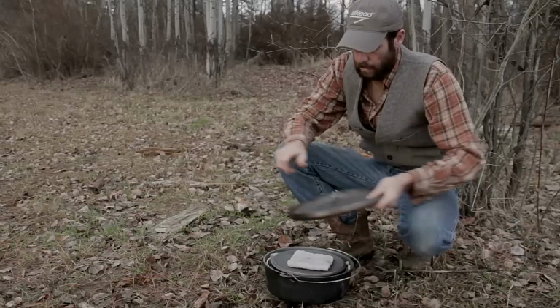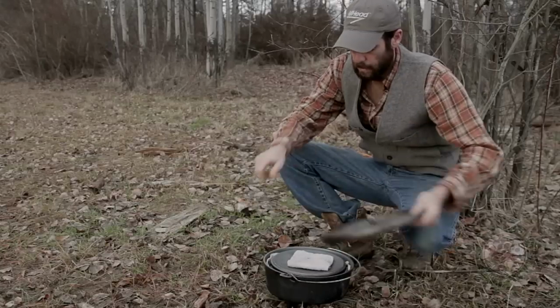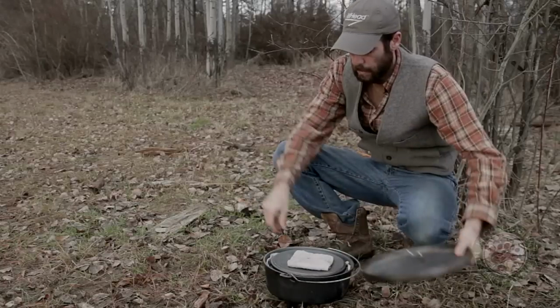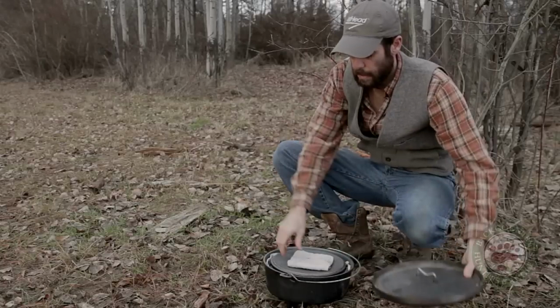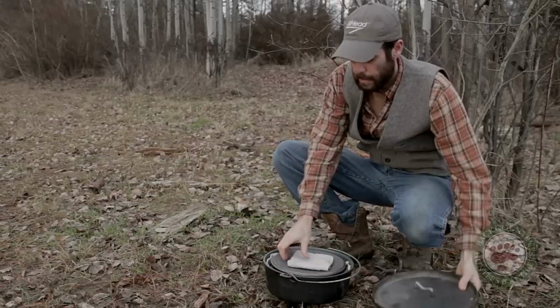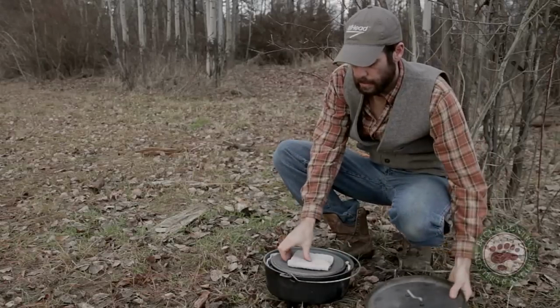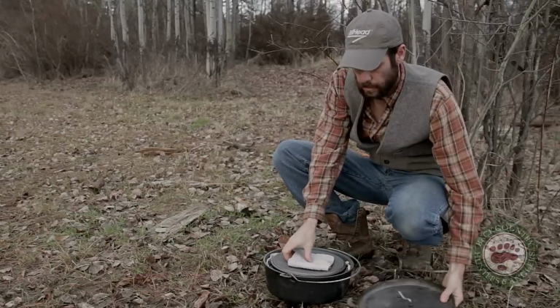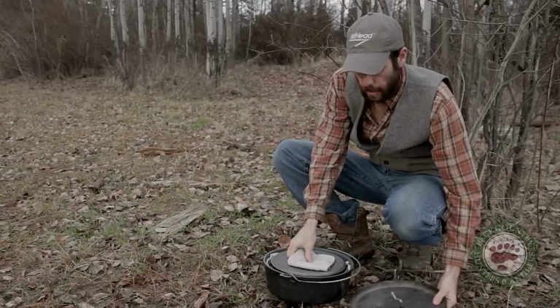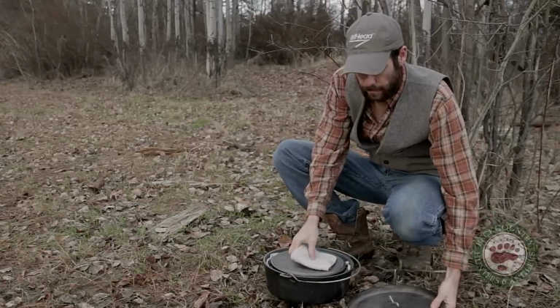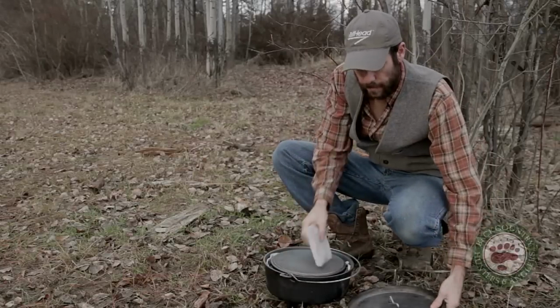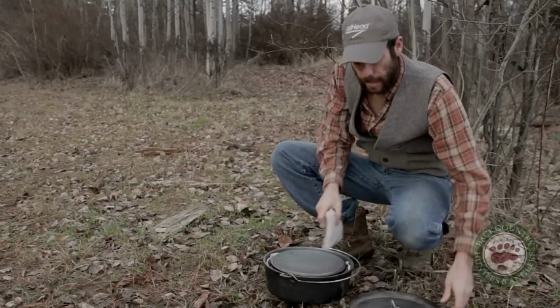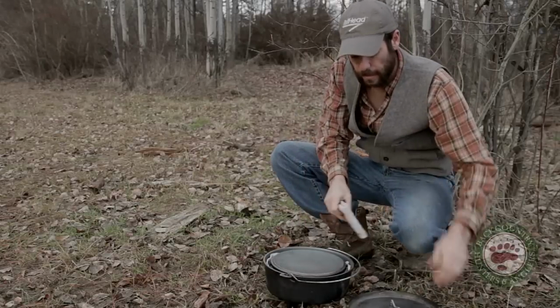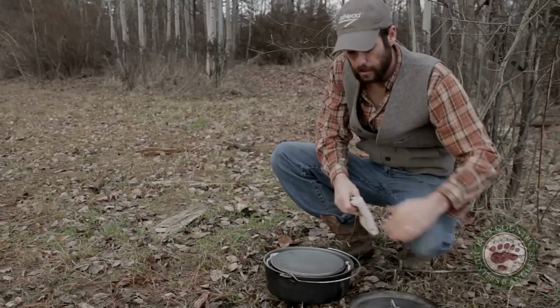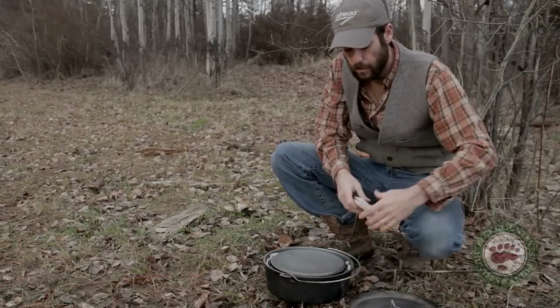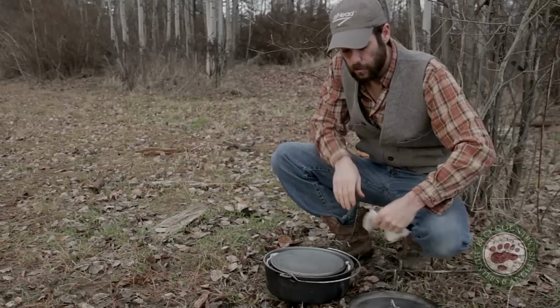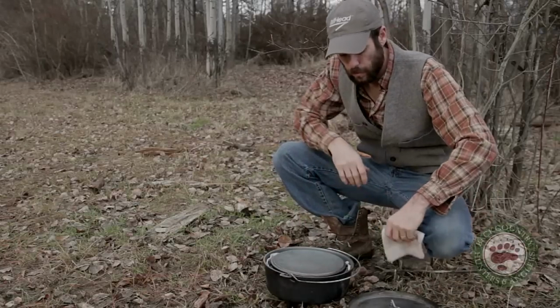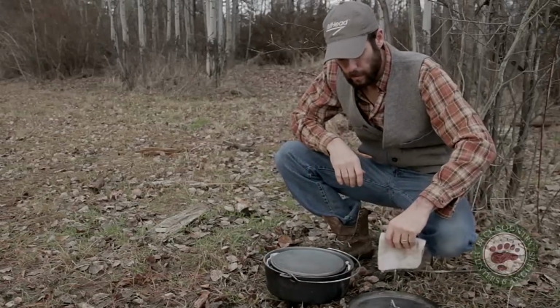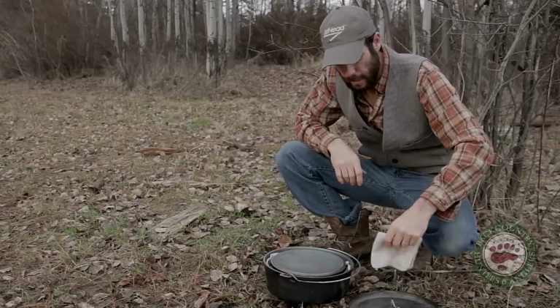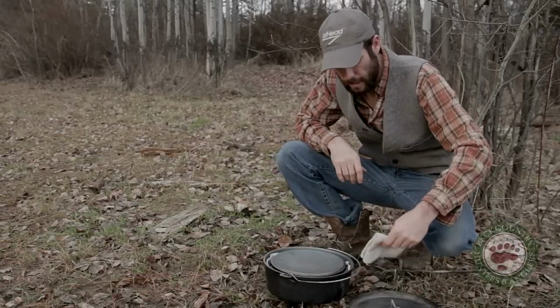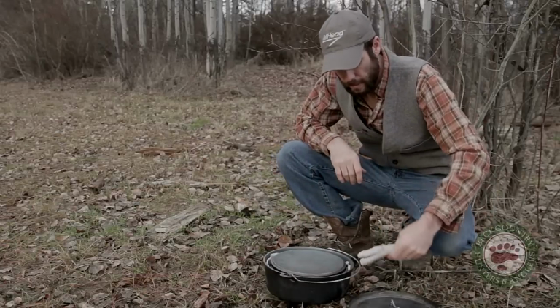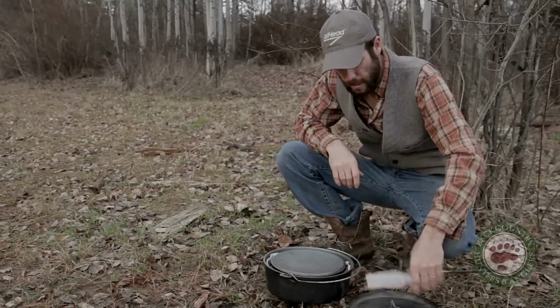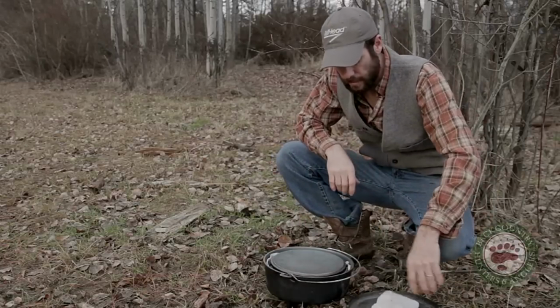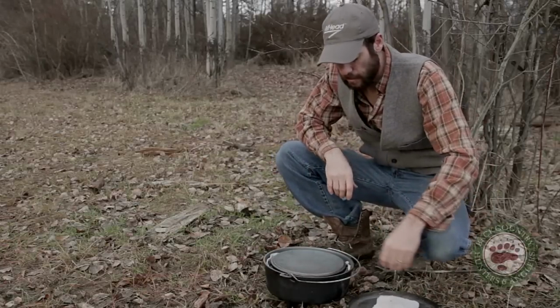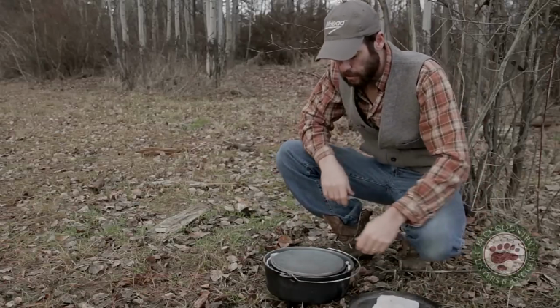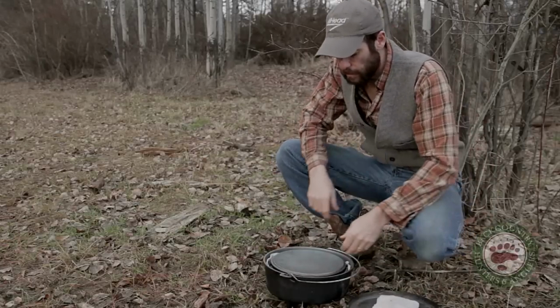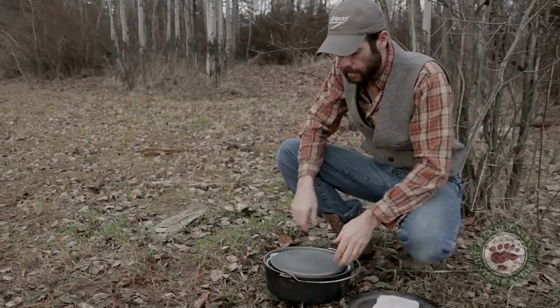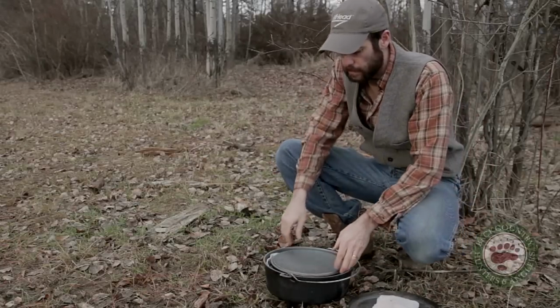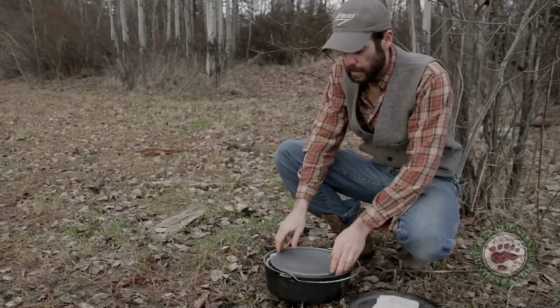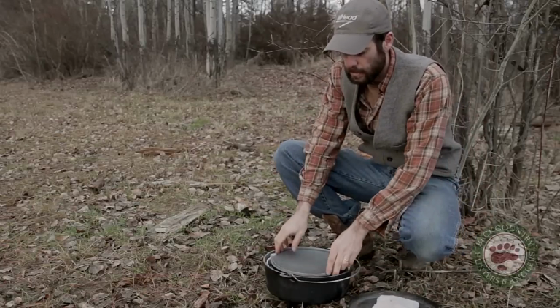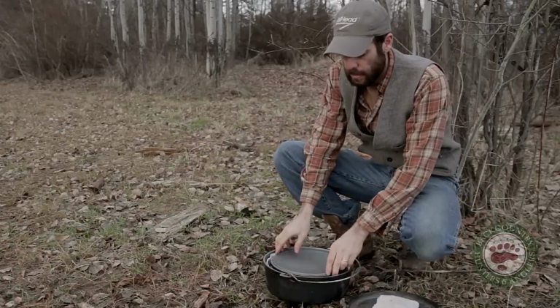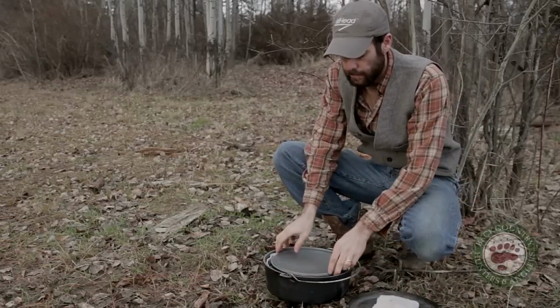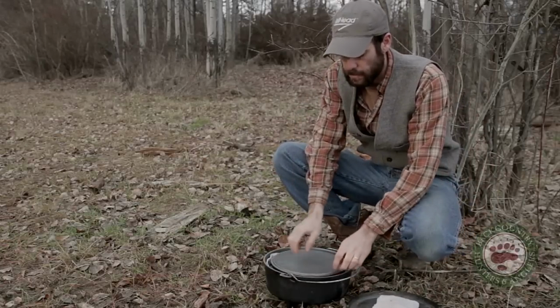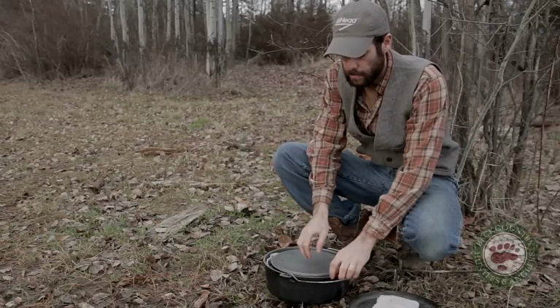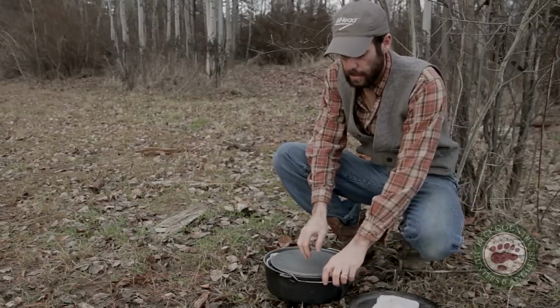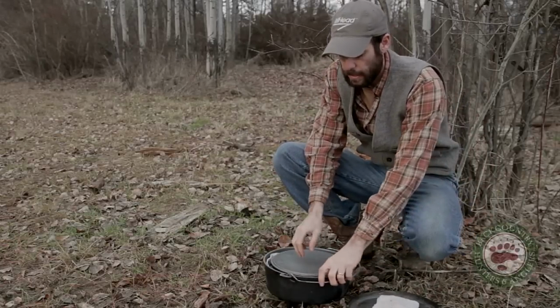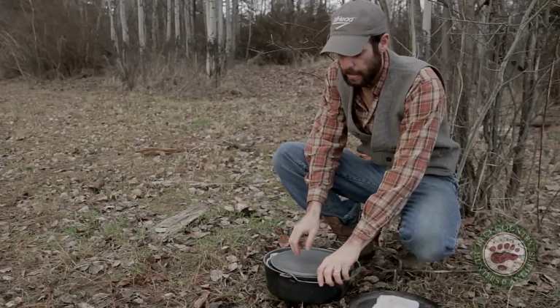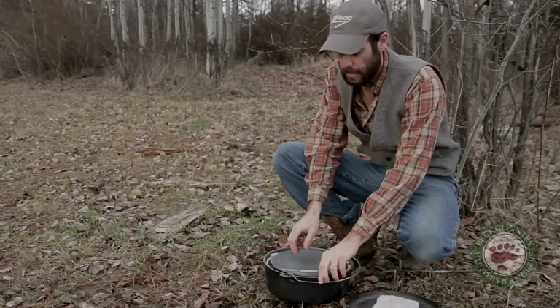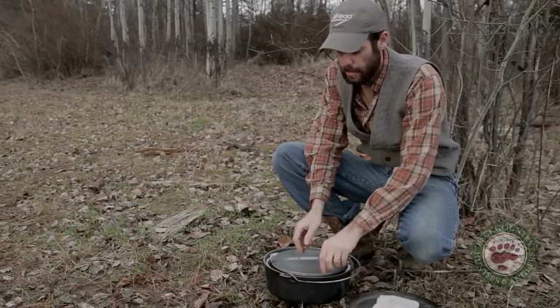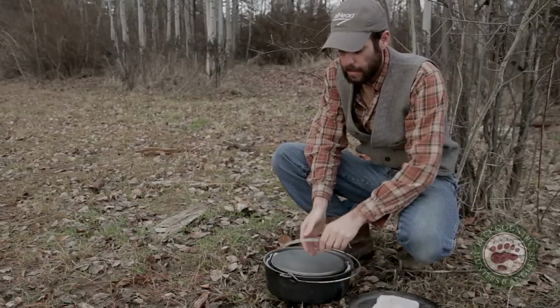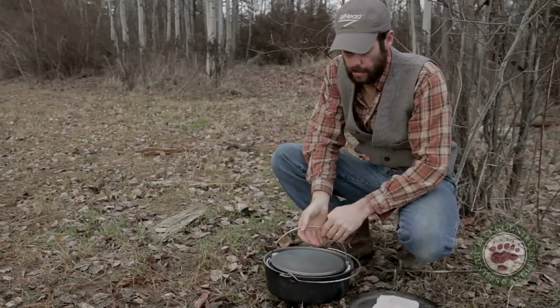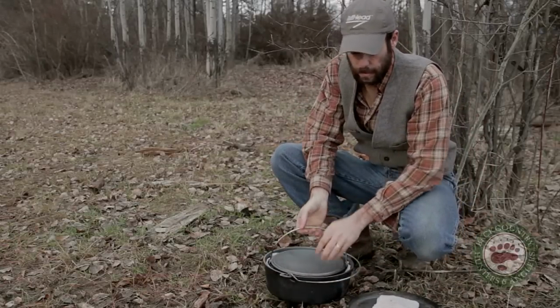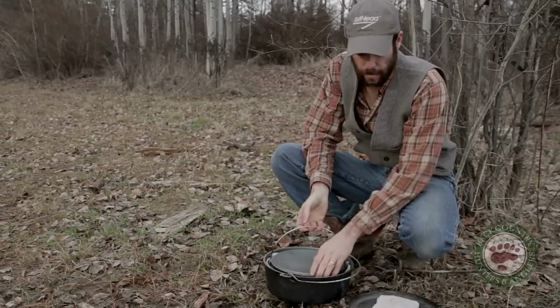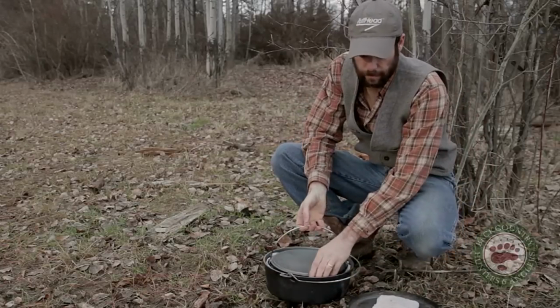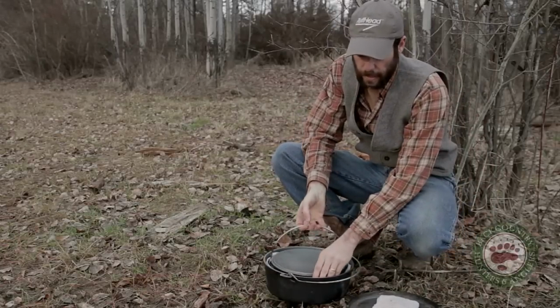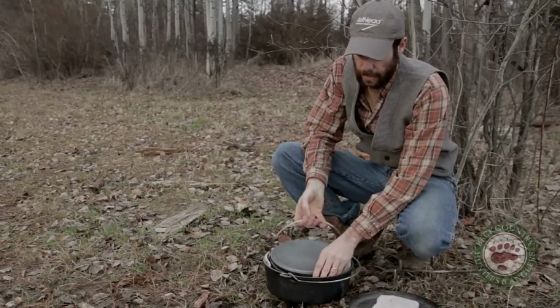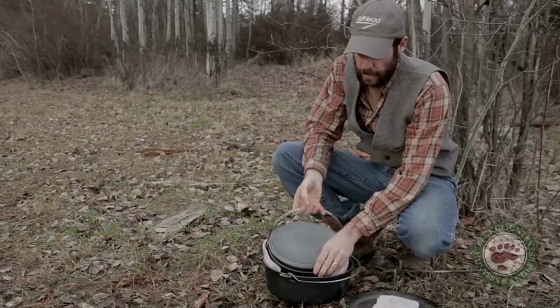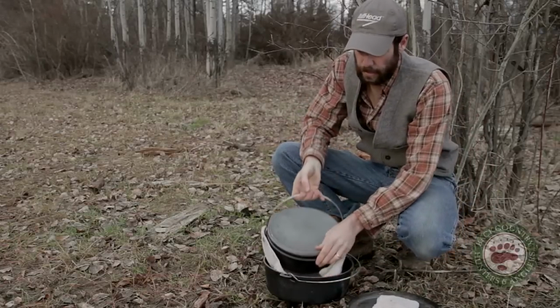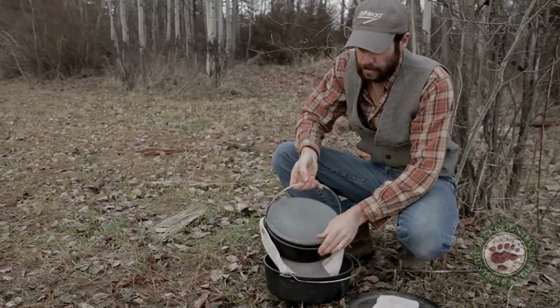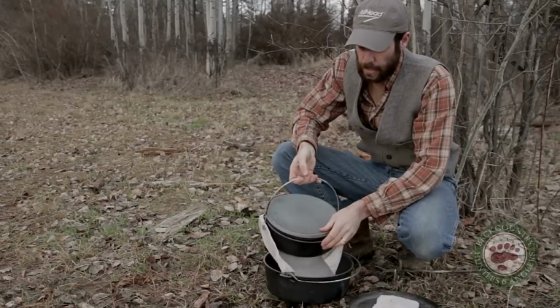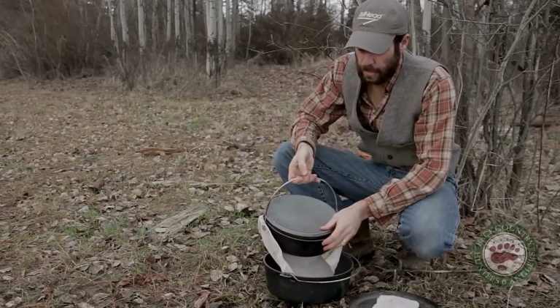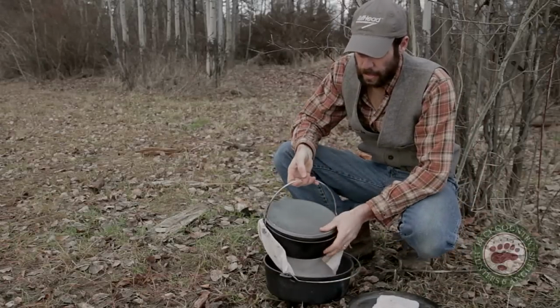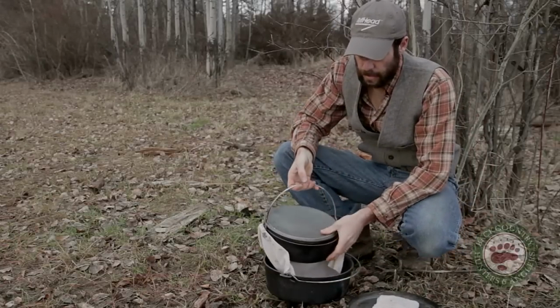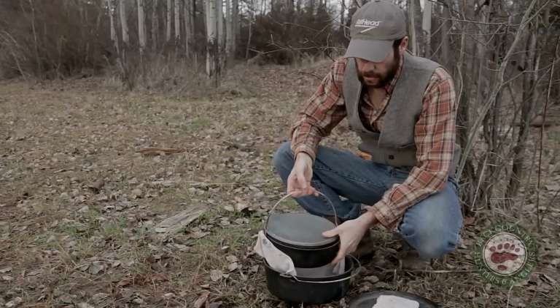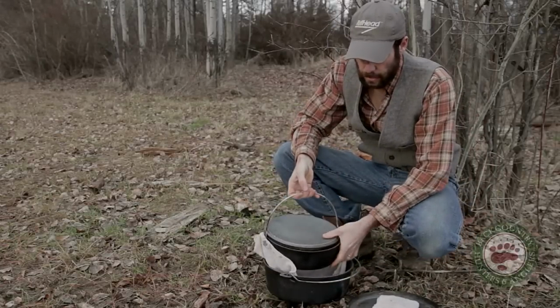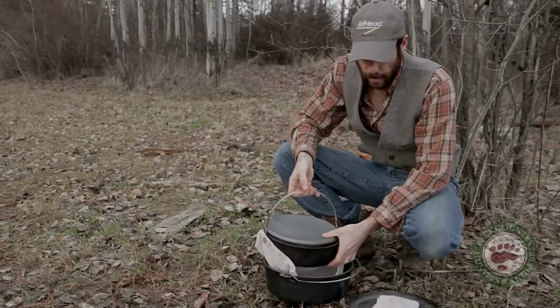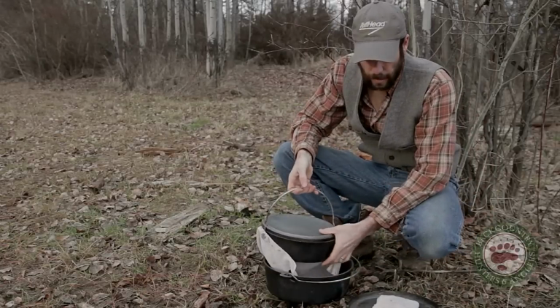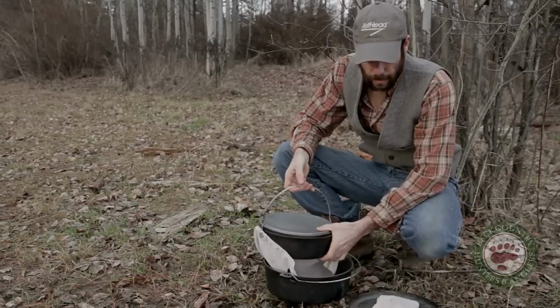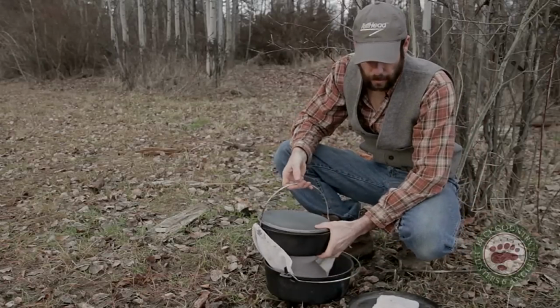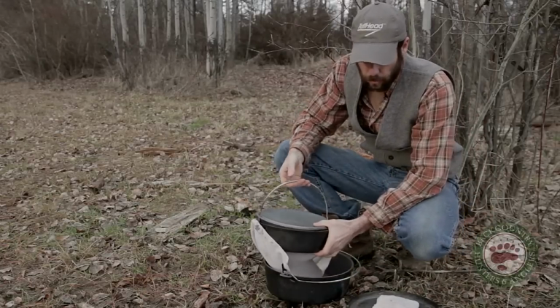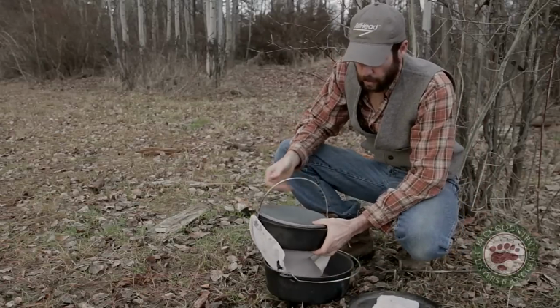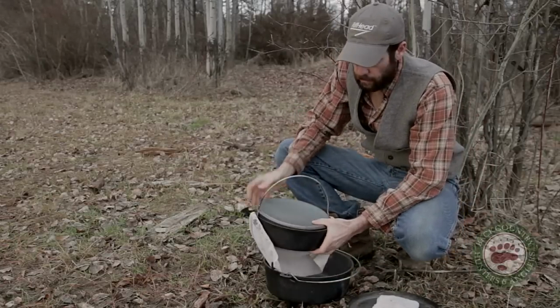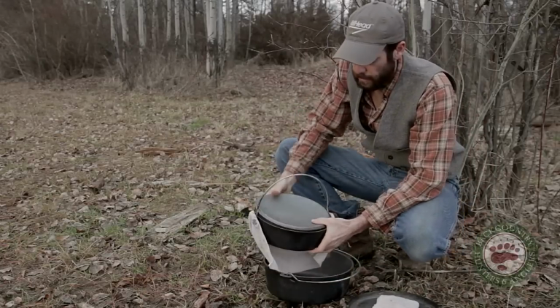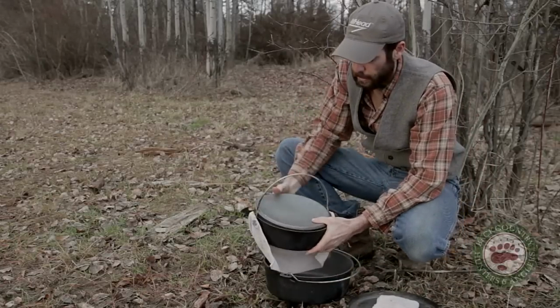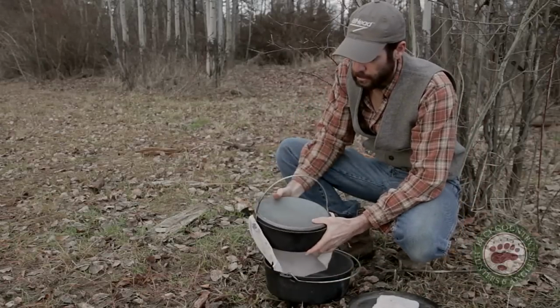Alright, so I've got two anodized aluminum dutch ovens right here. I've got a 10 inch and a 12 inch.